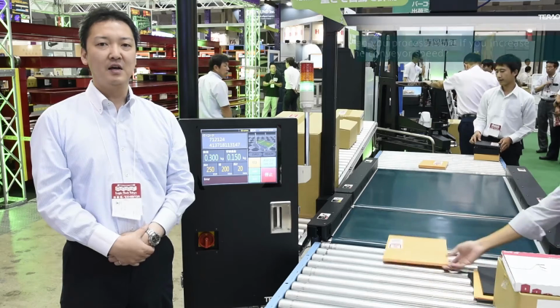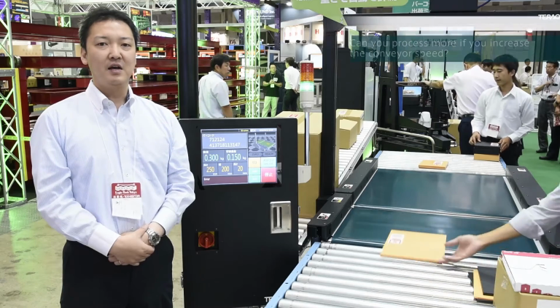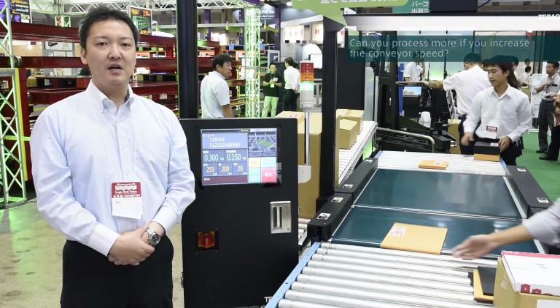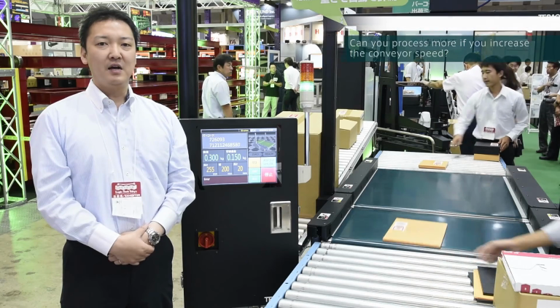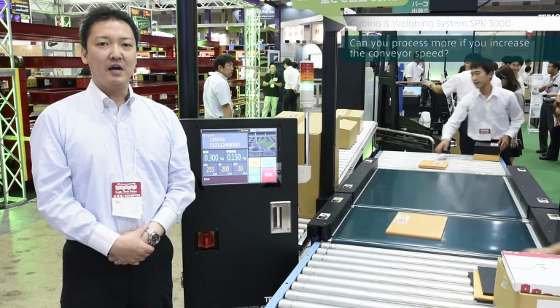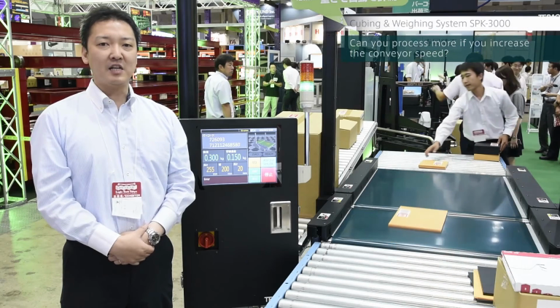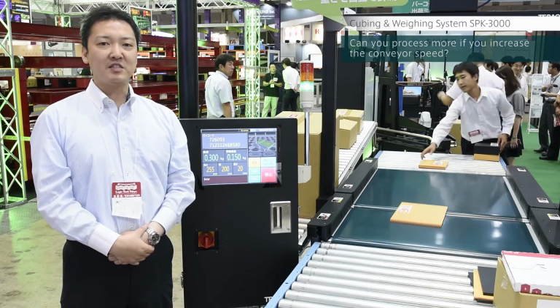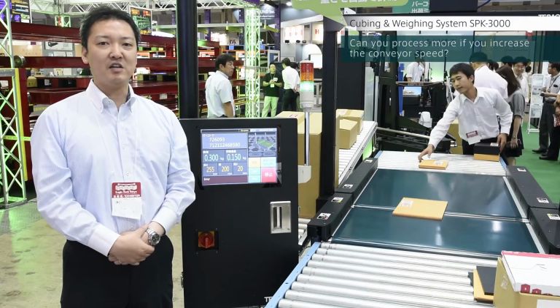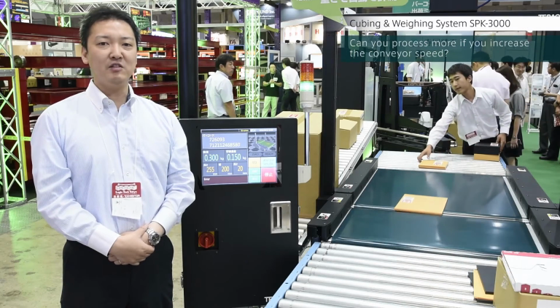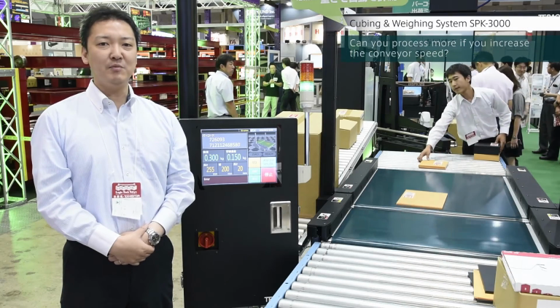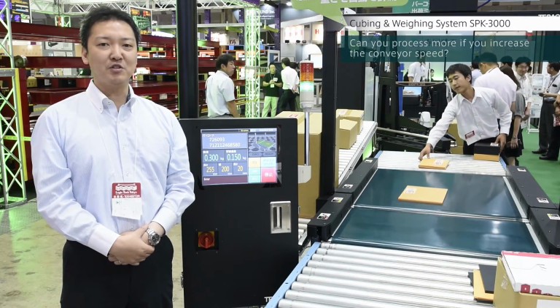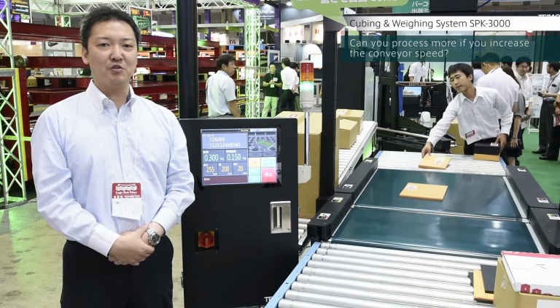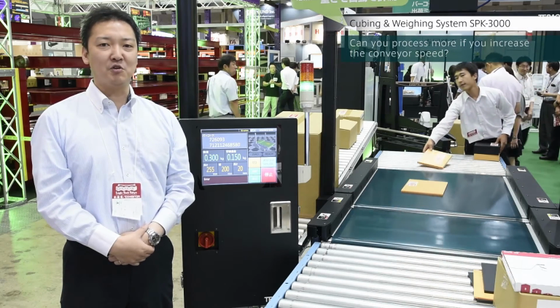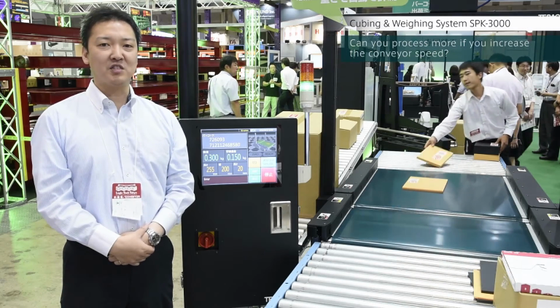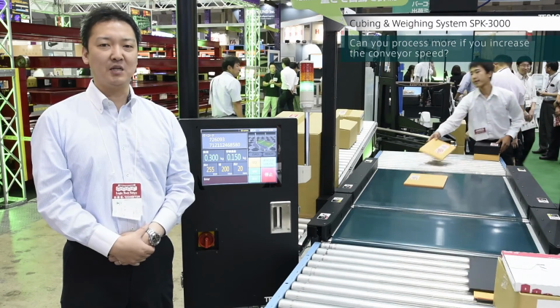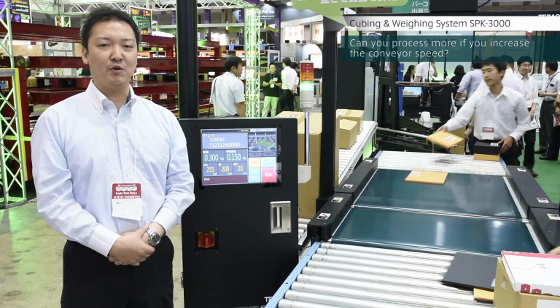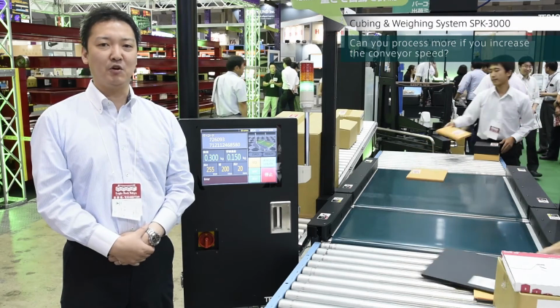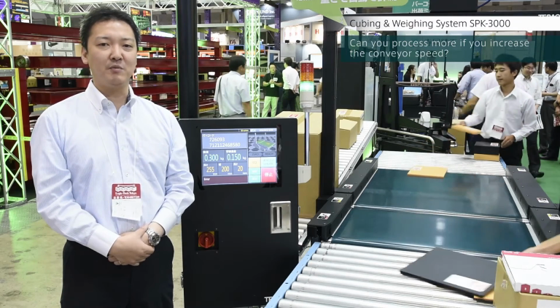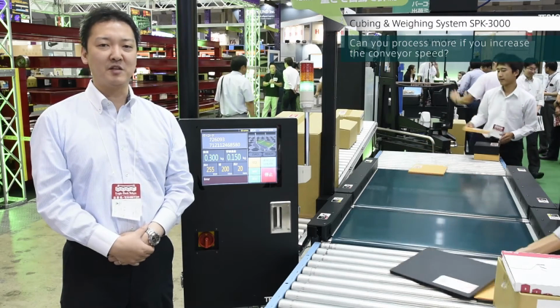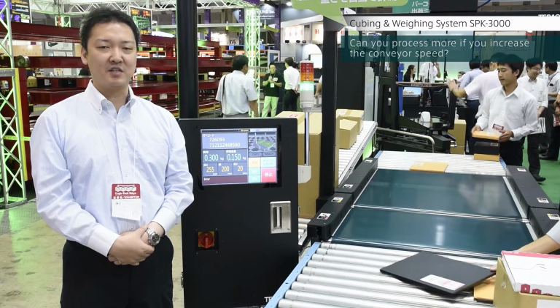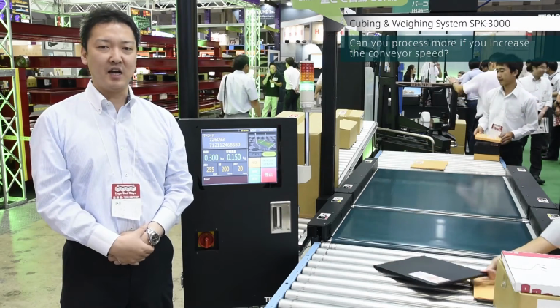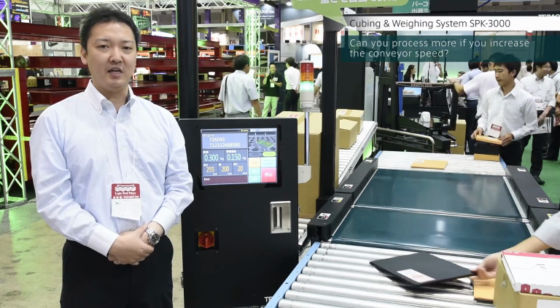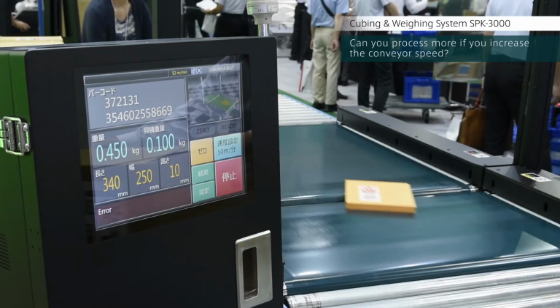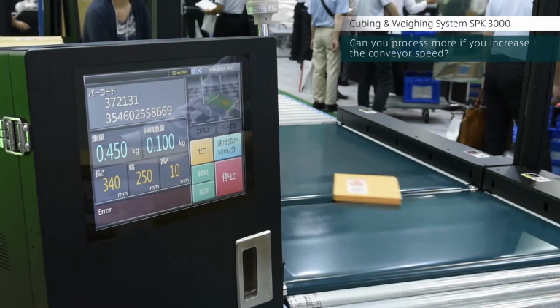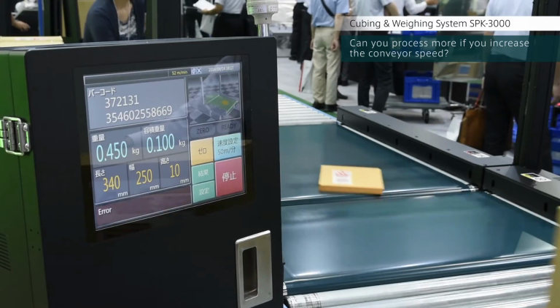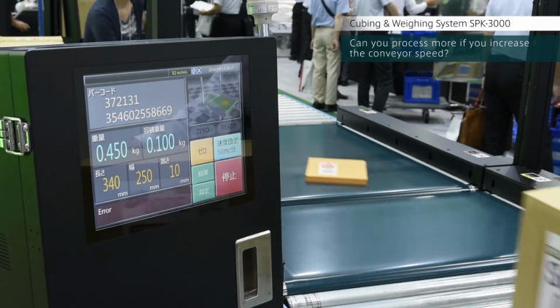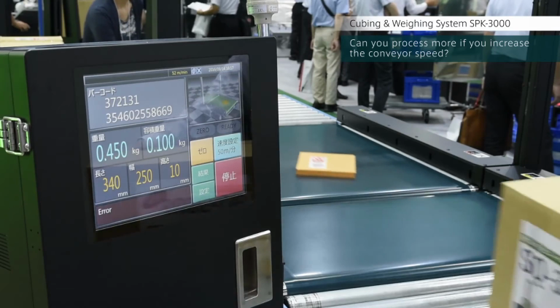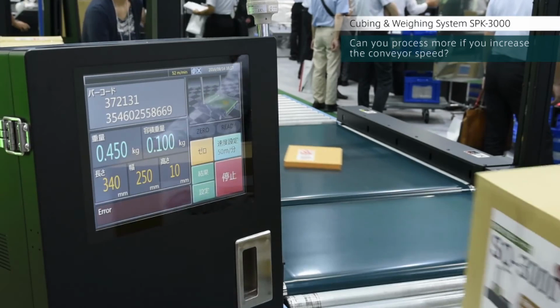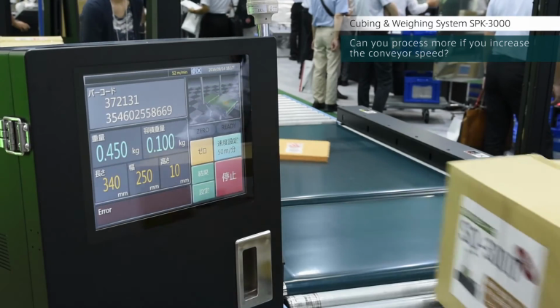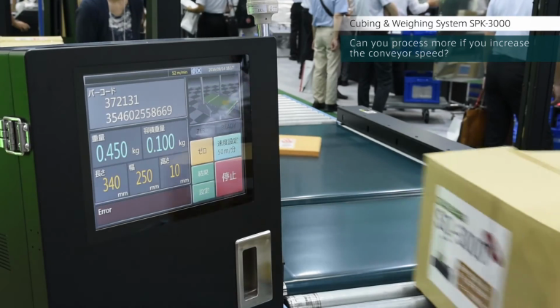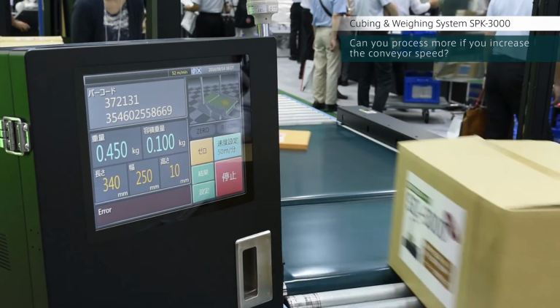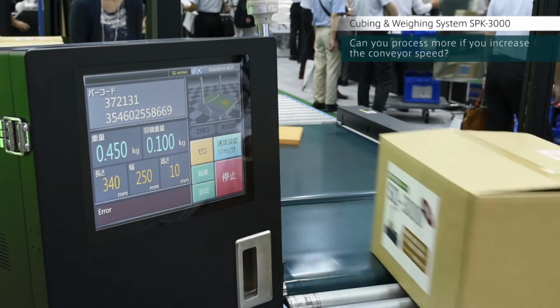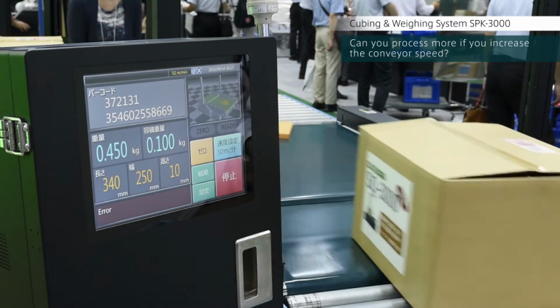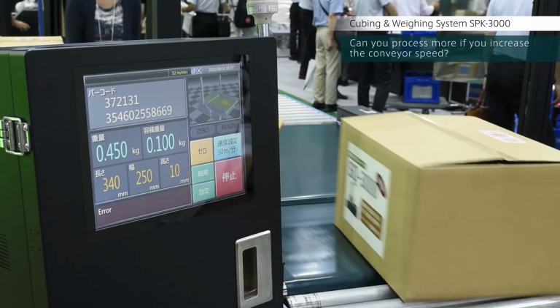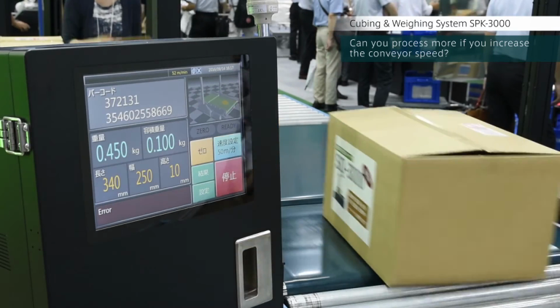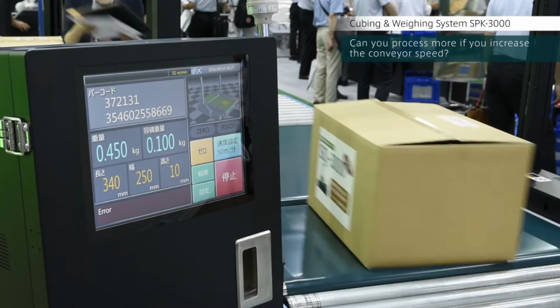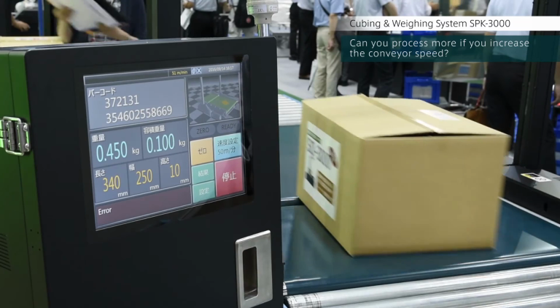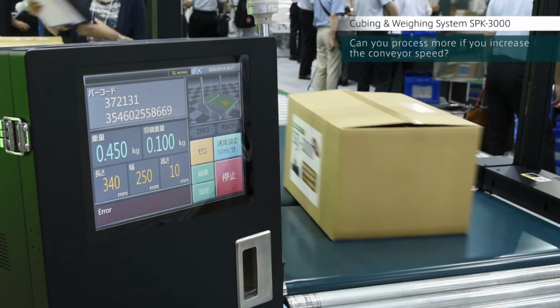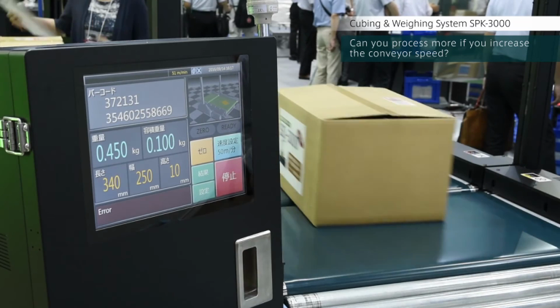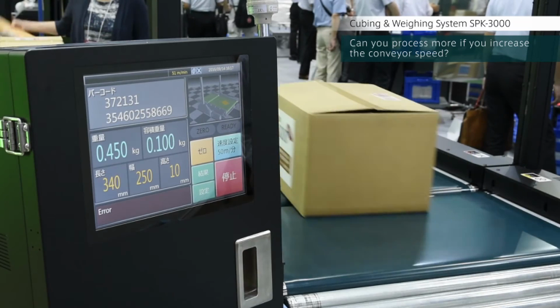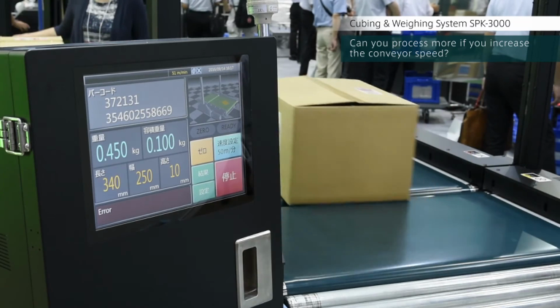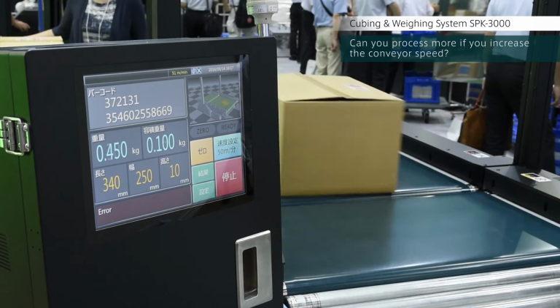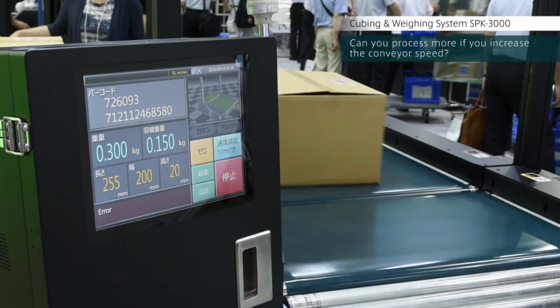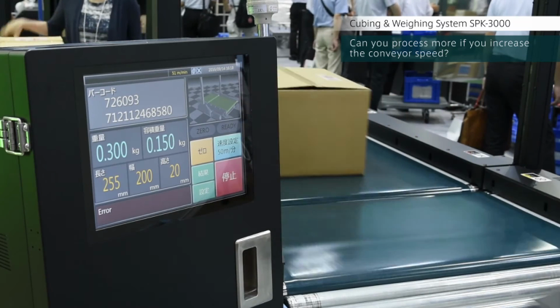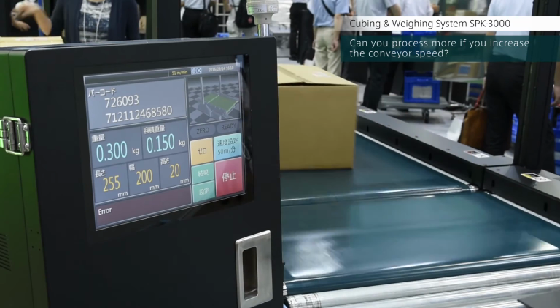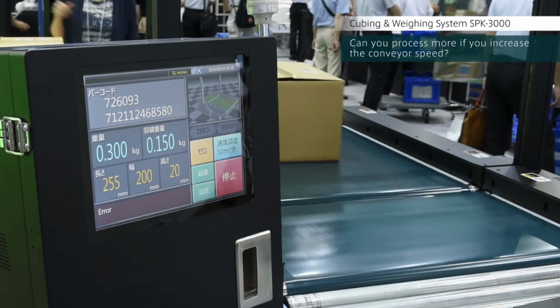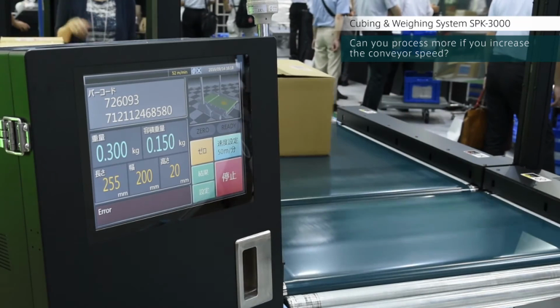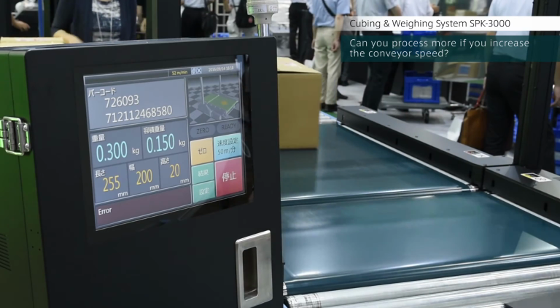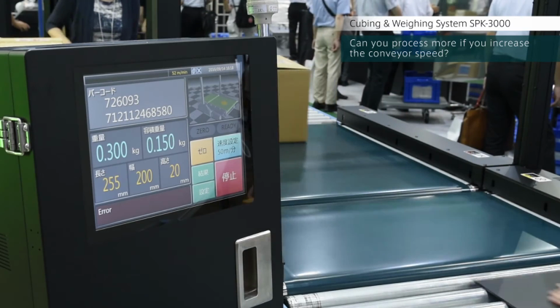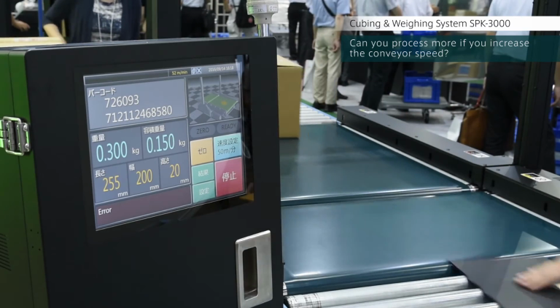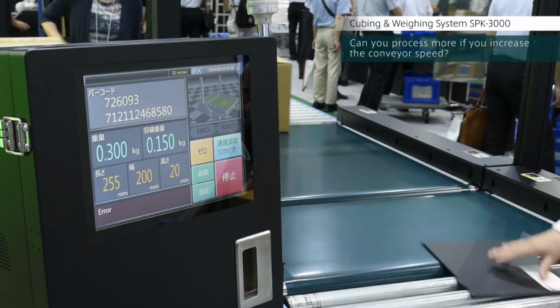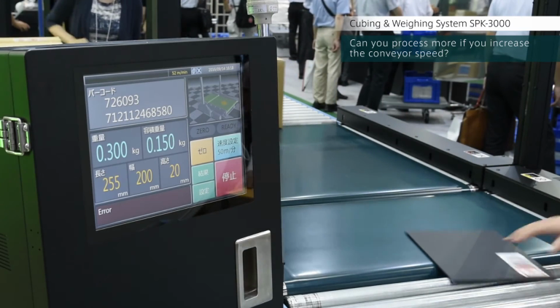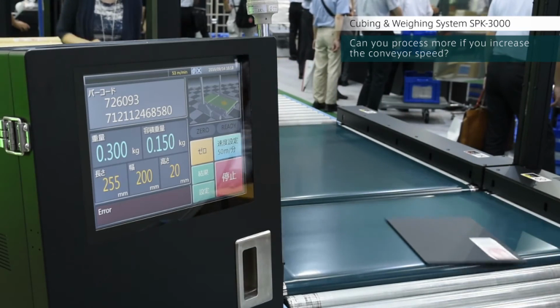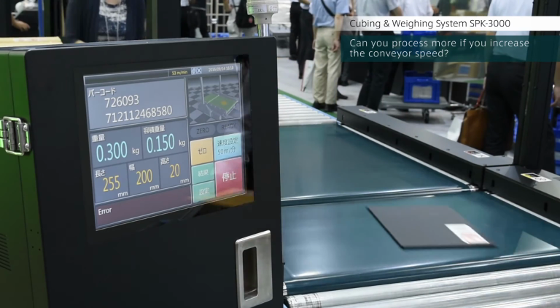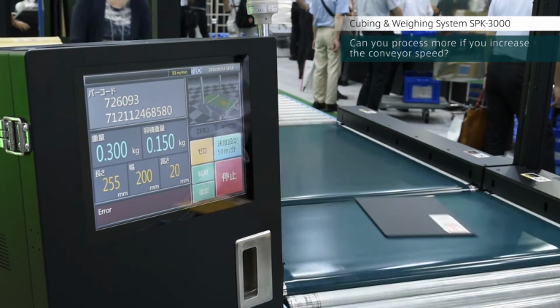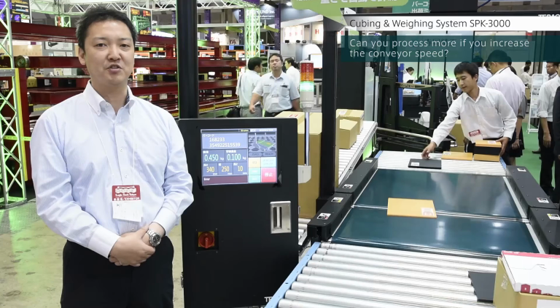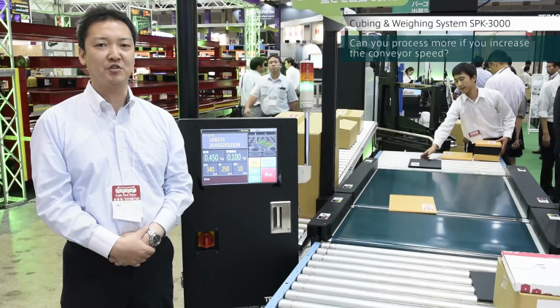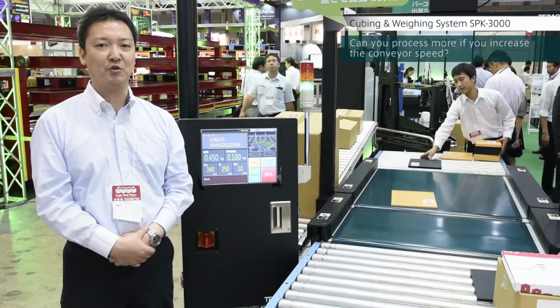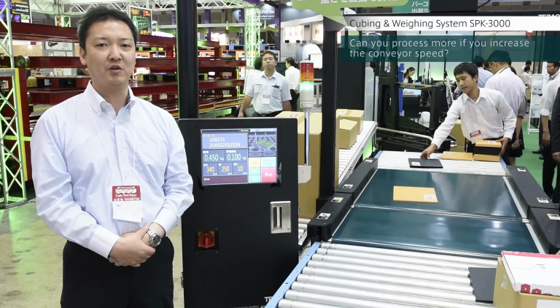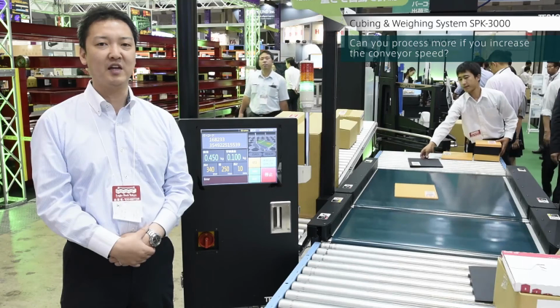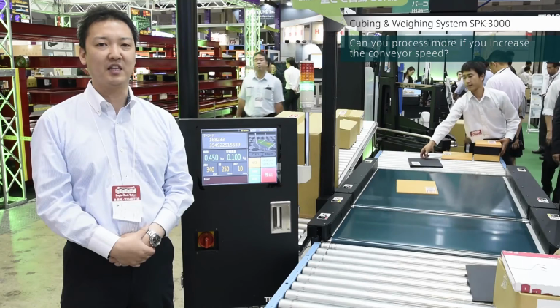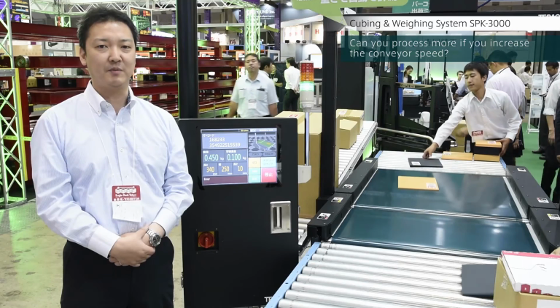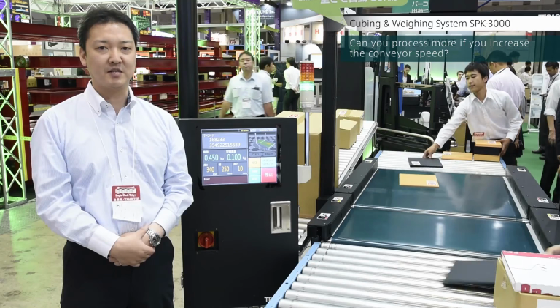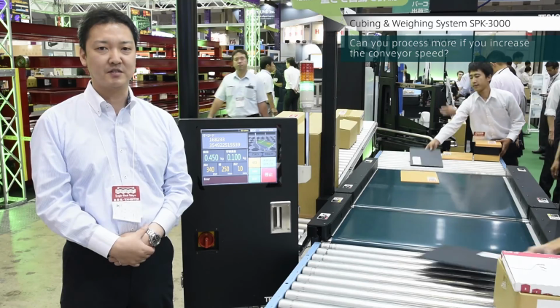It depends on the size of the package, but commonly used shipping packages can be processed at 8,000 cases per hour.